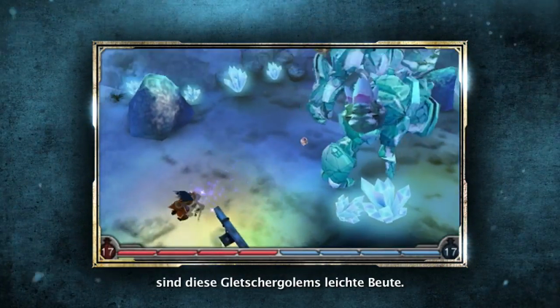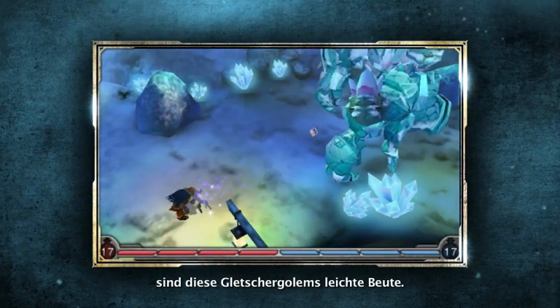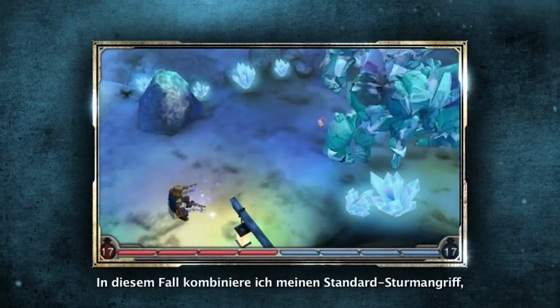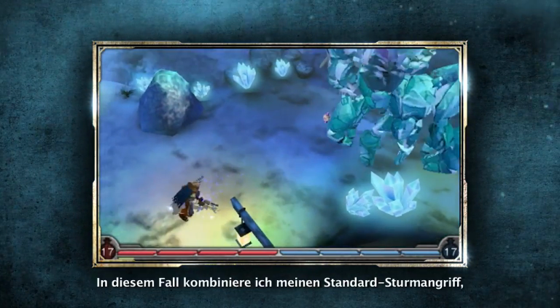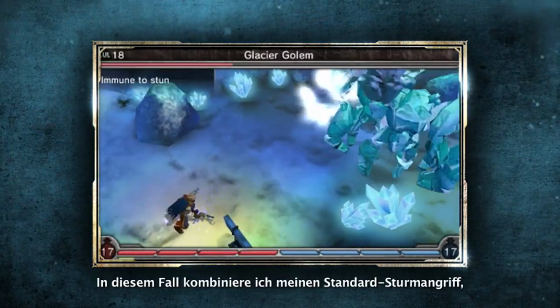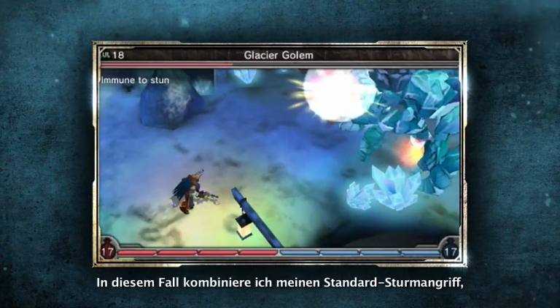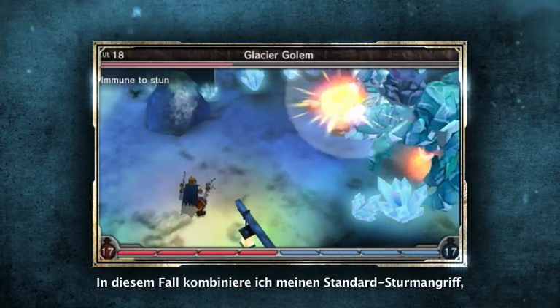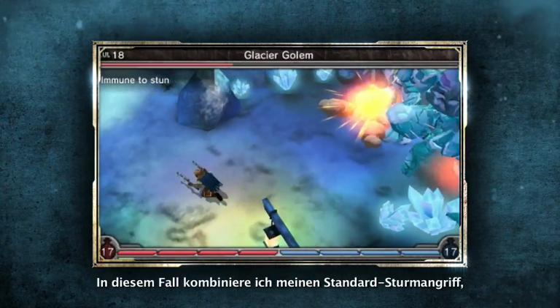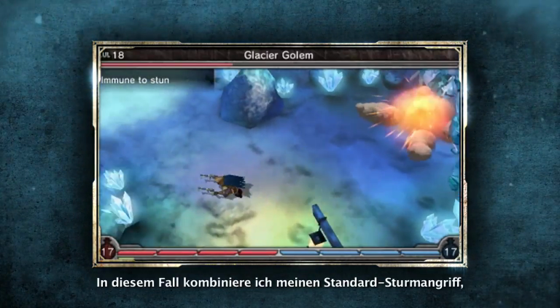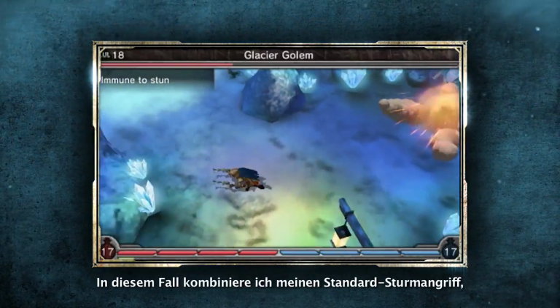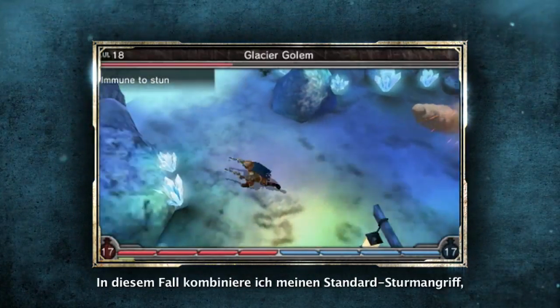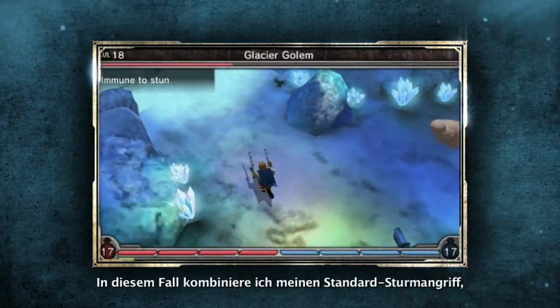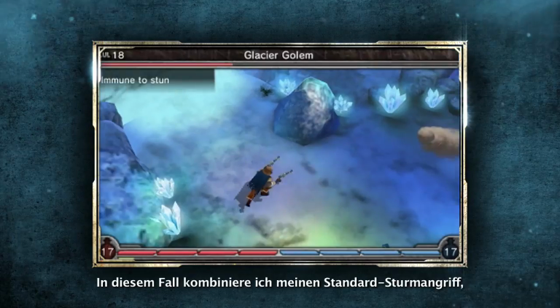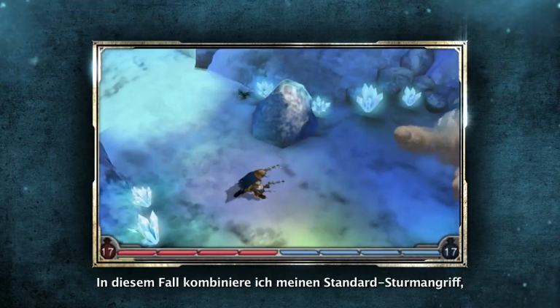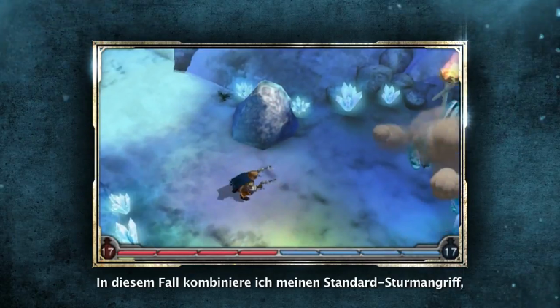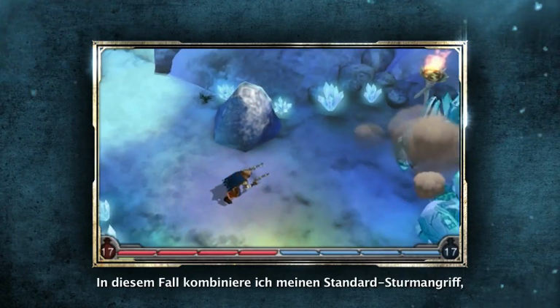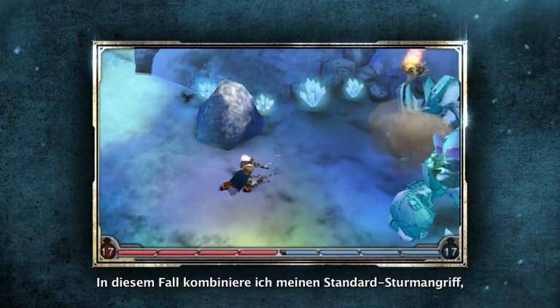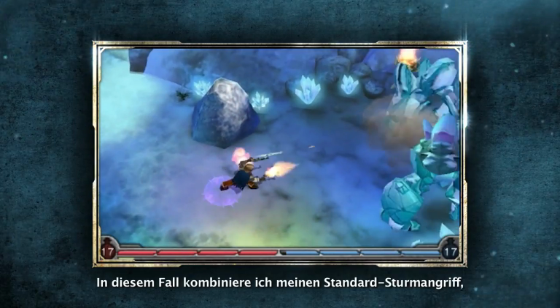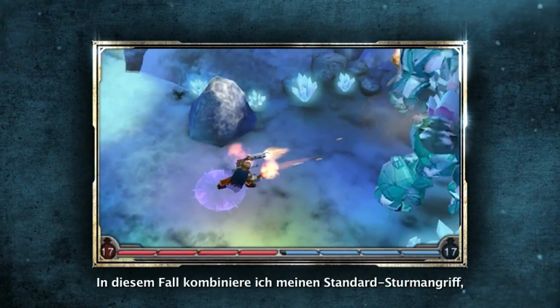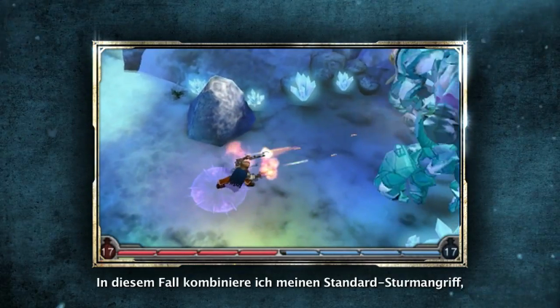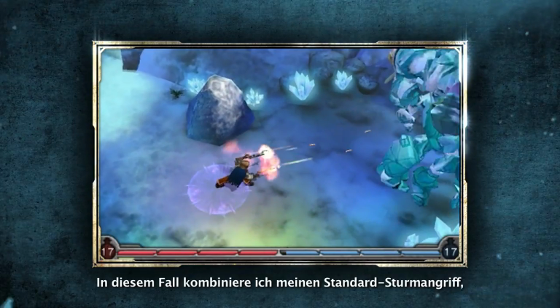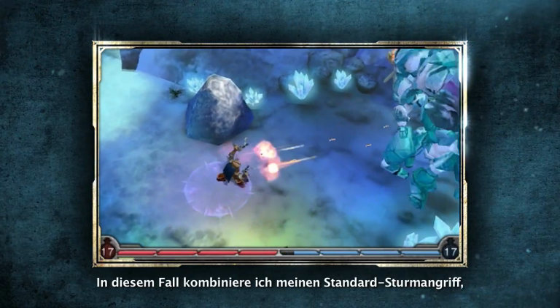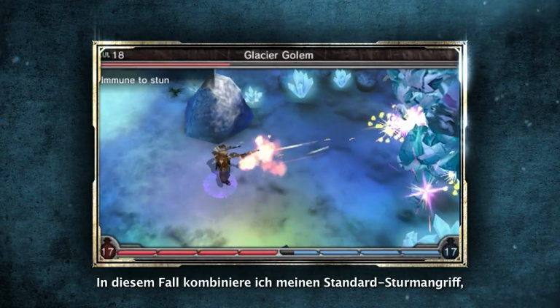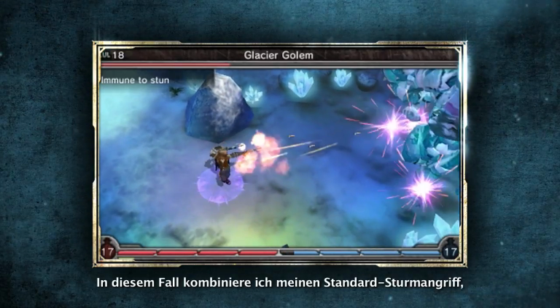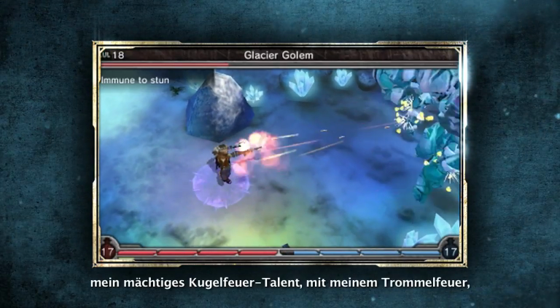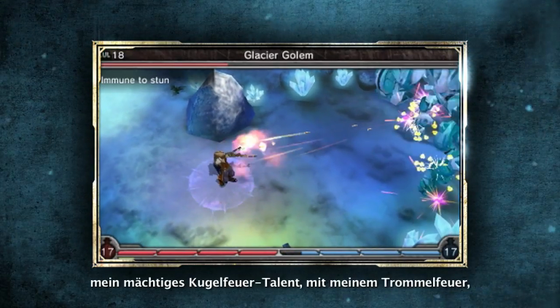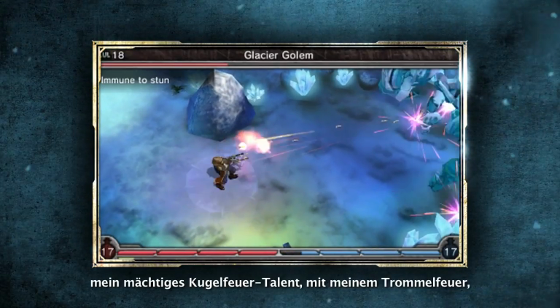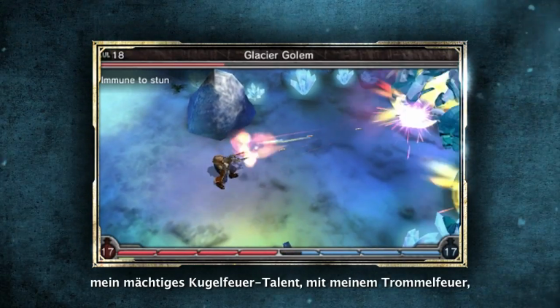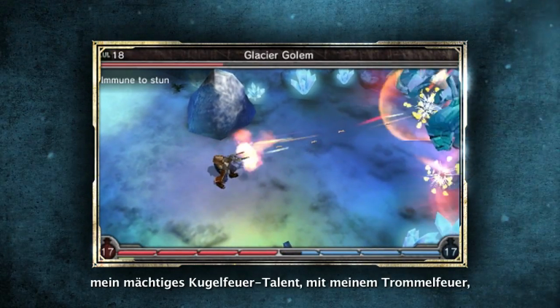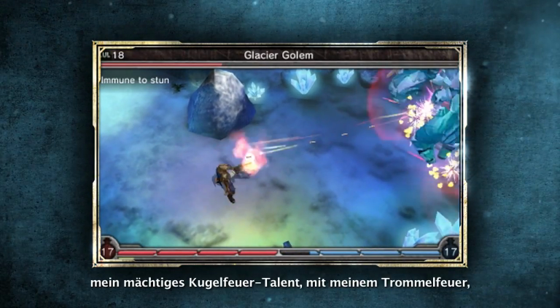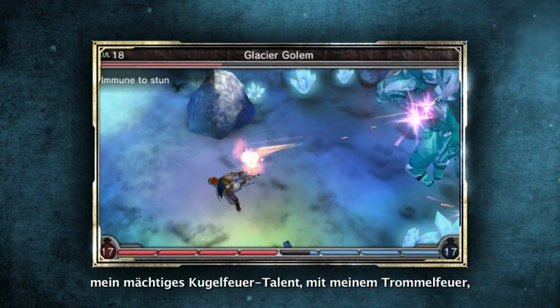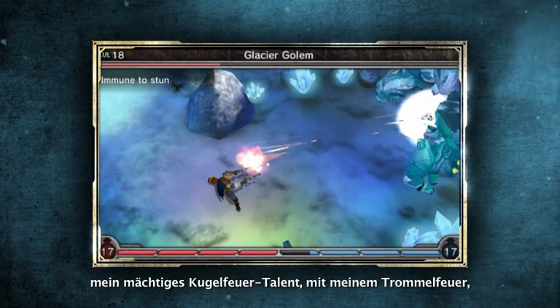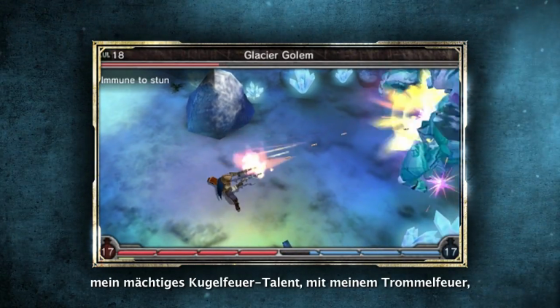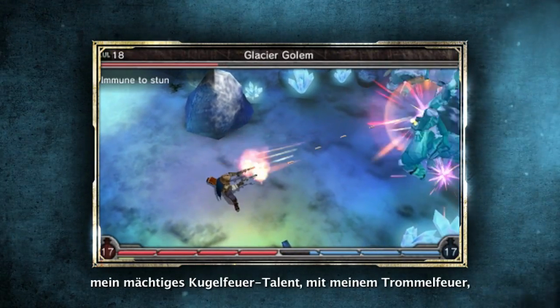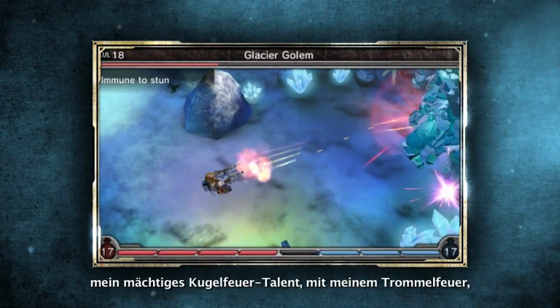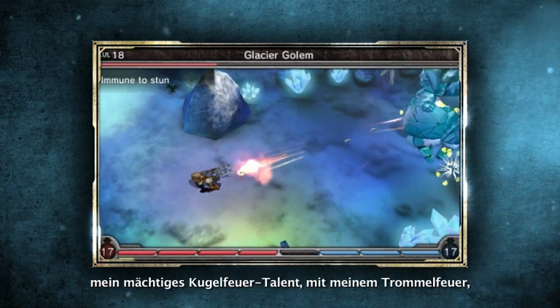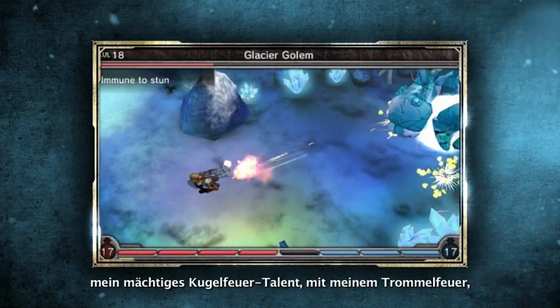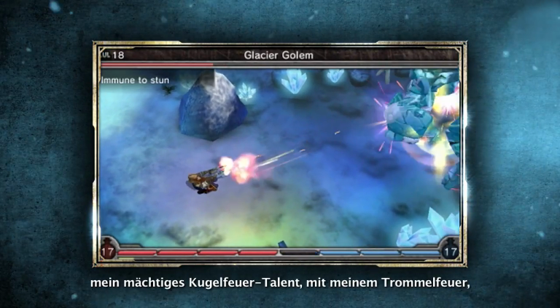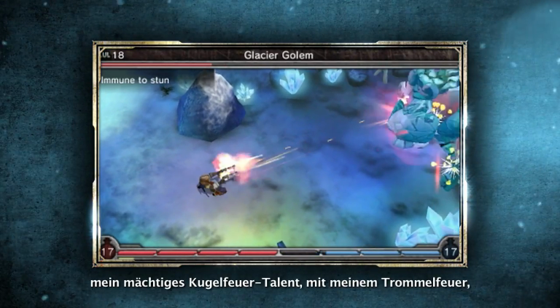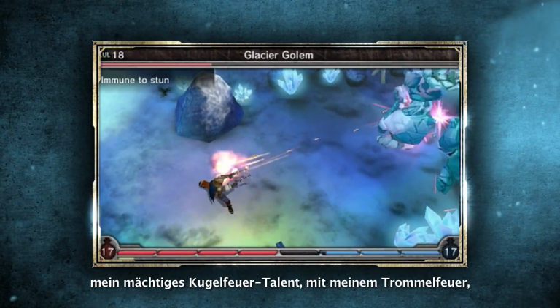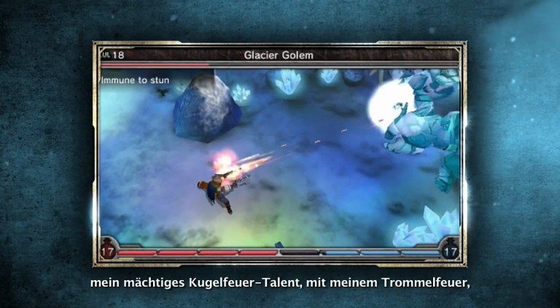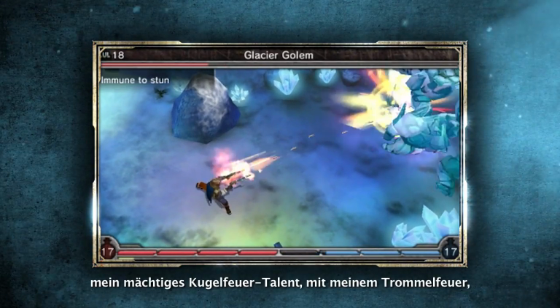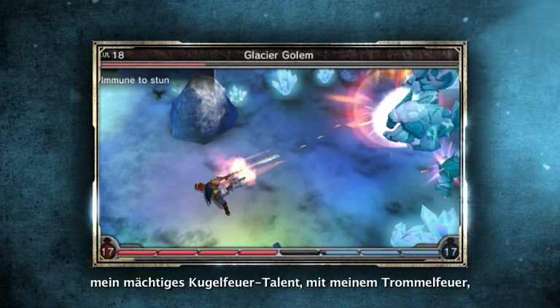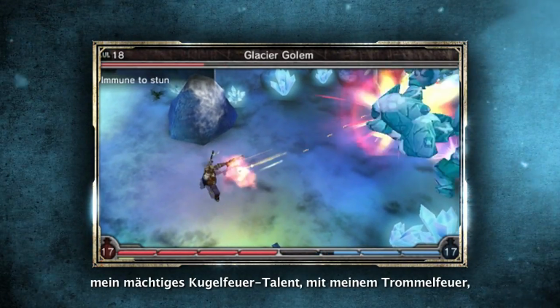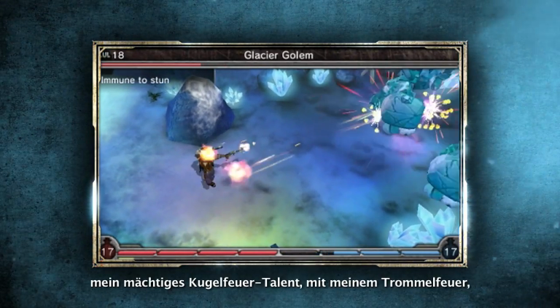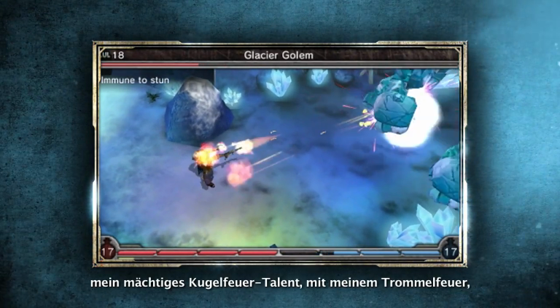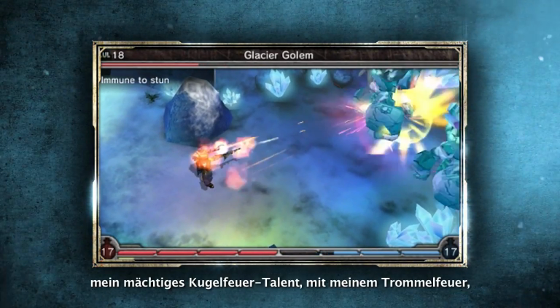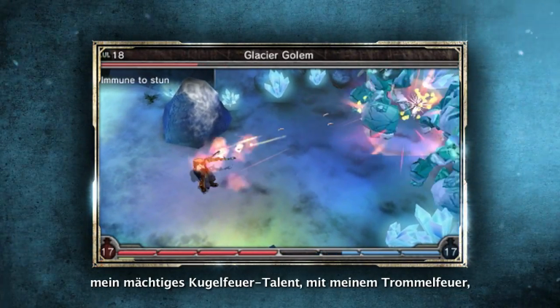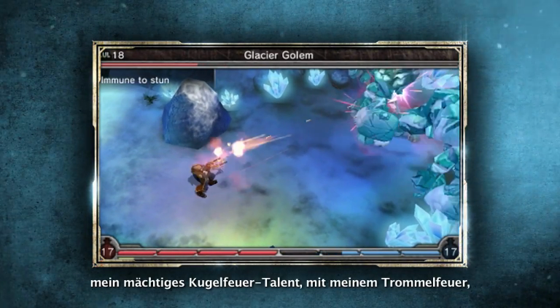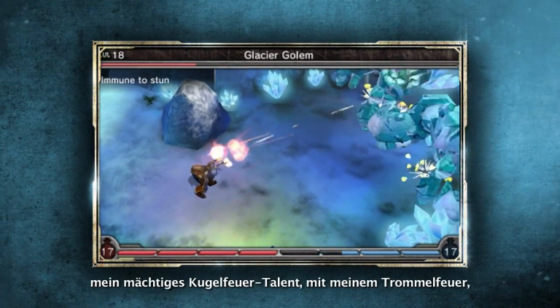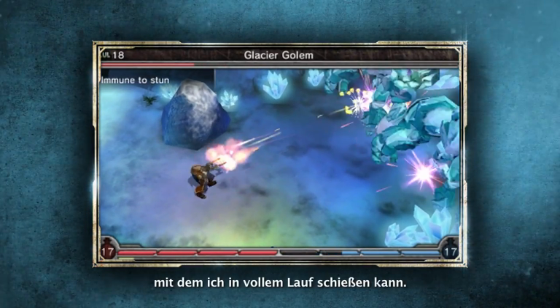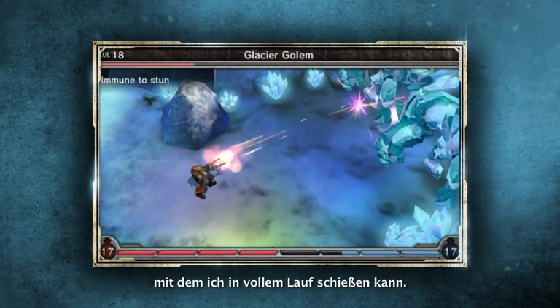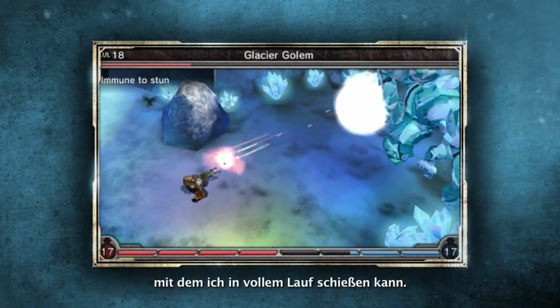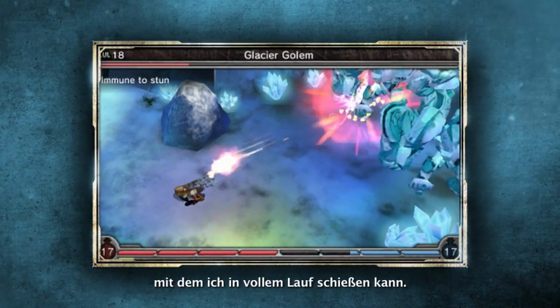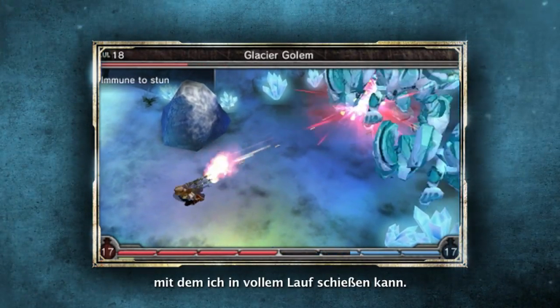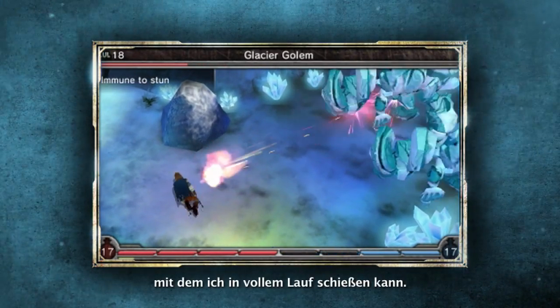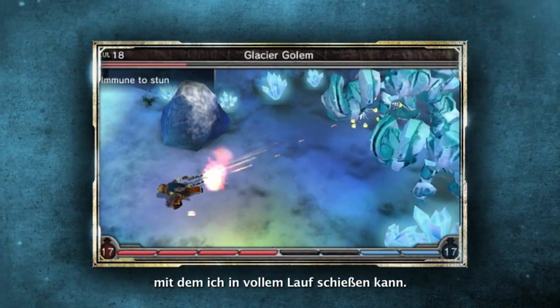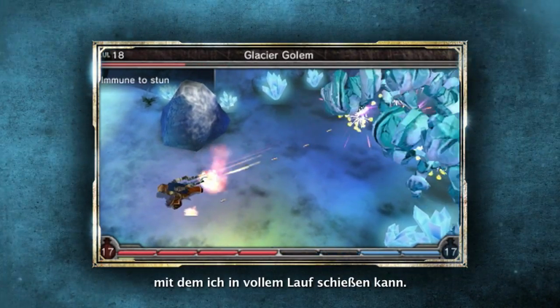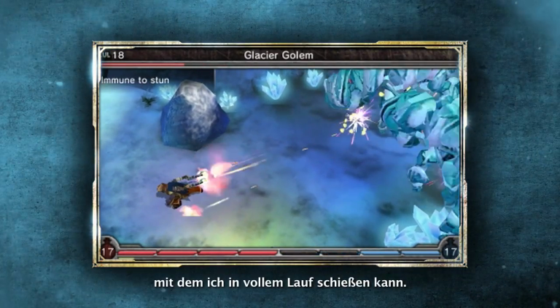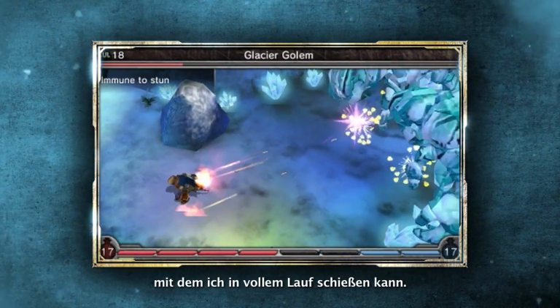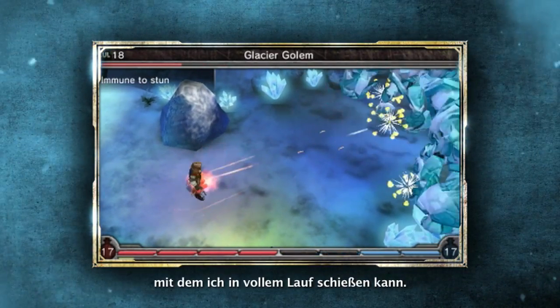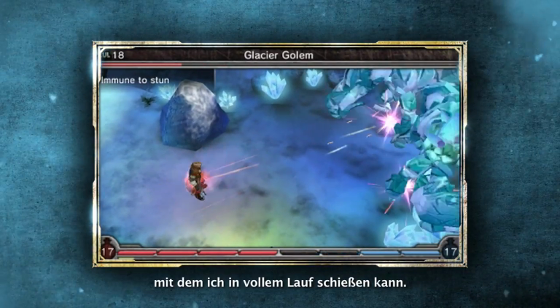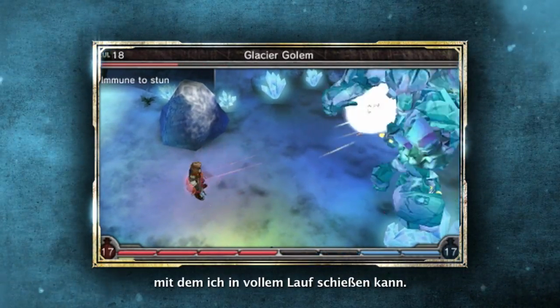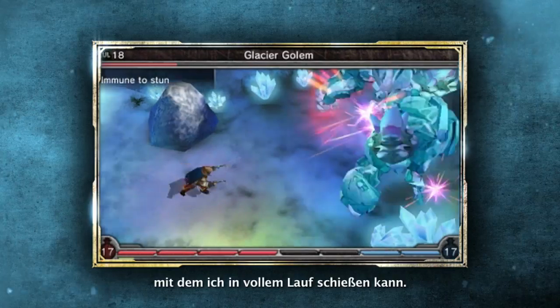Here I'm using a mix of my default charge attack, my powerful Bulletstorm ability, and Bullet Barrage, which allows me to strafe as I fire.